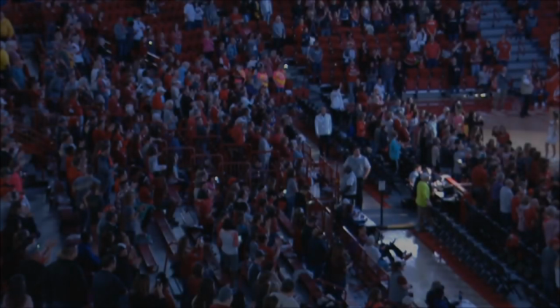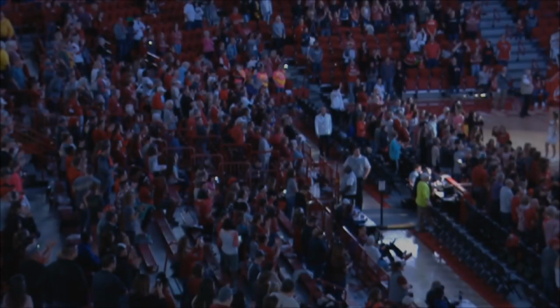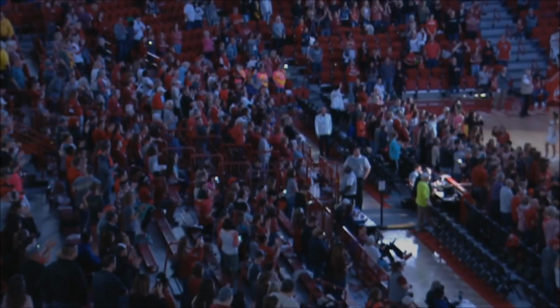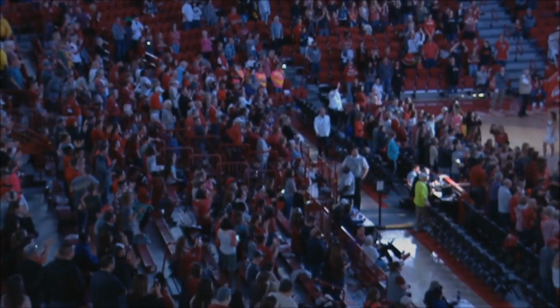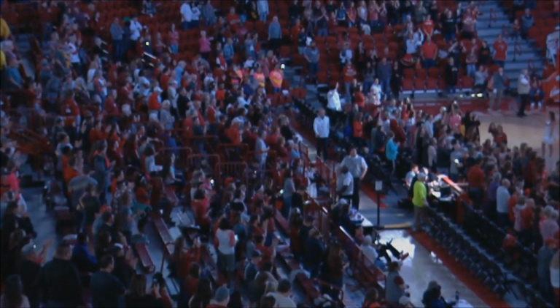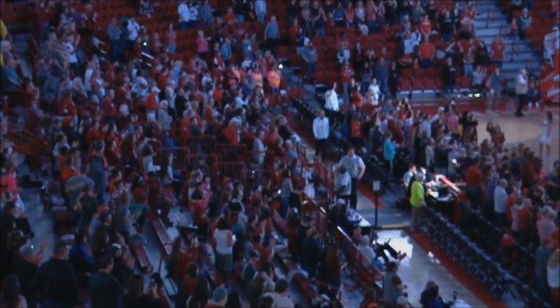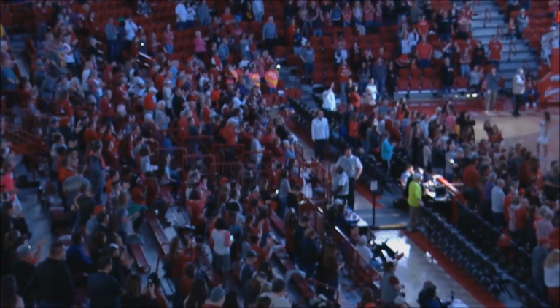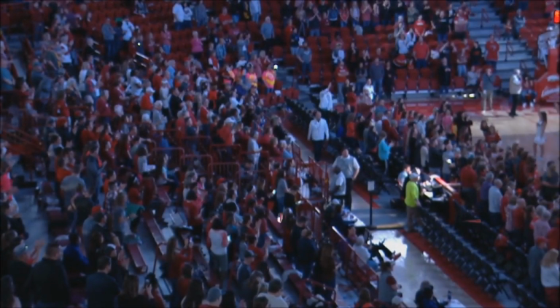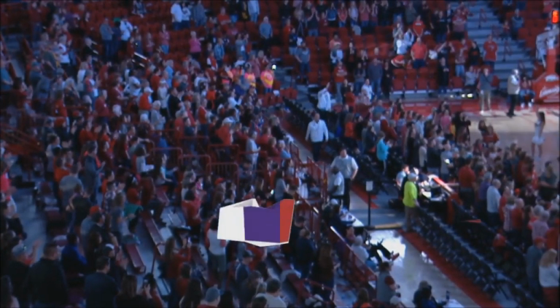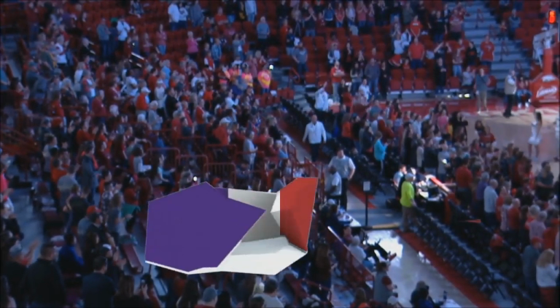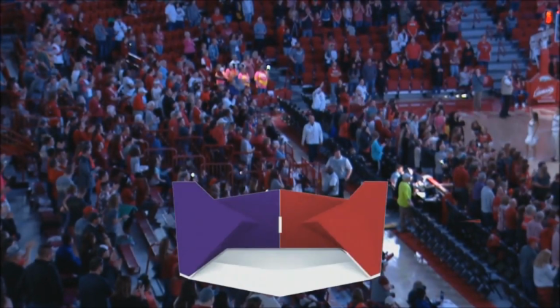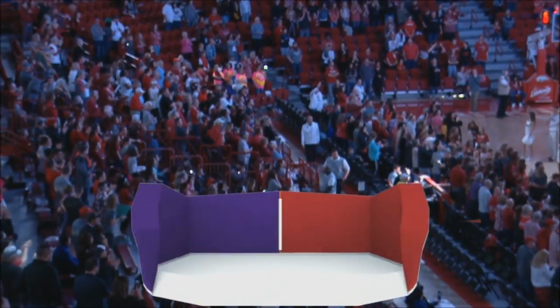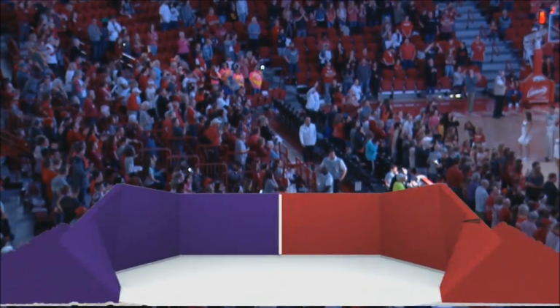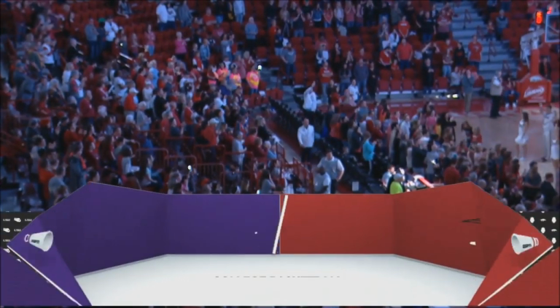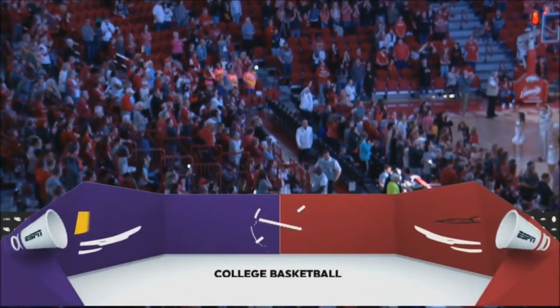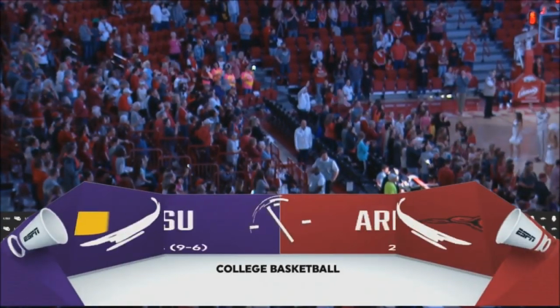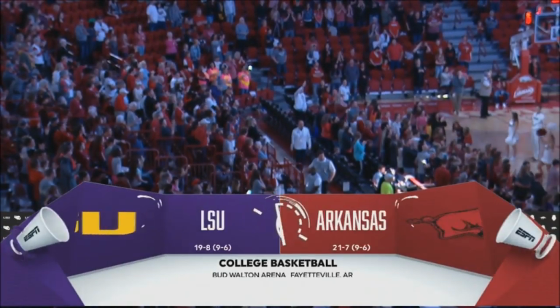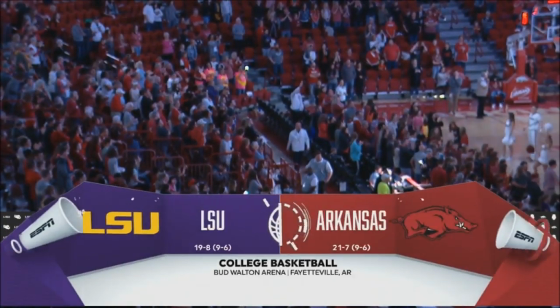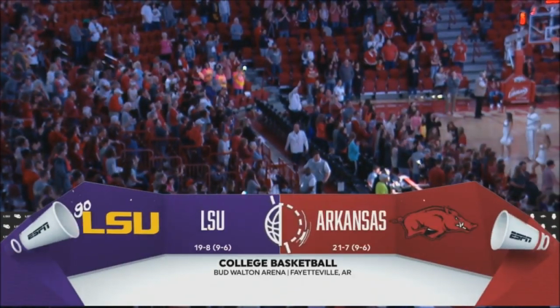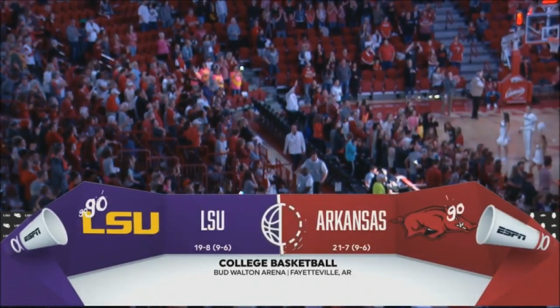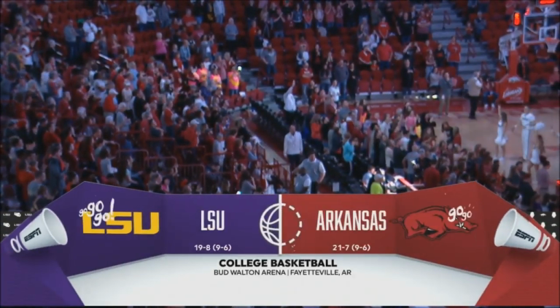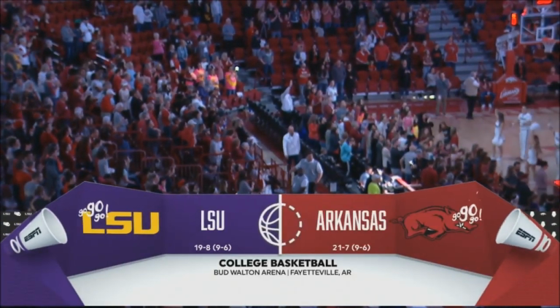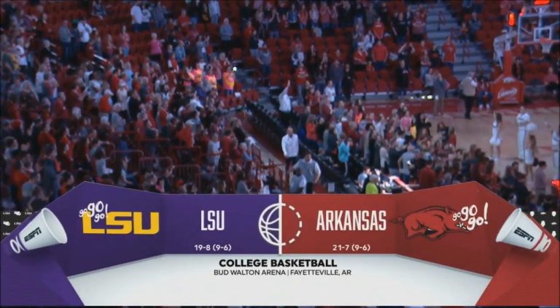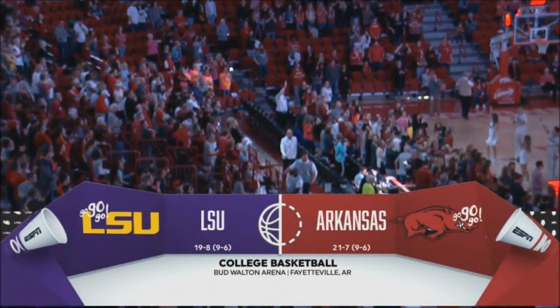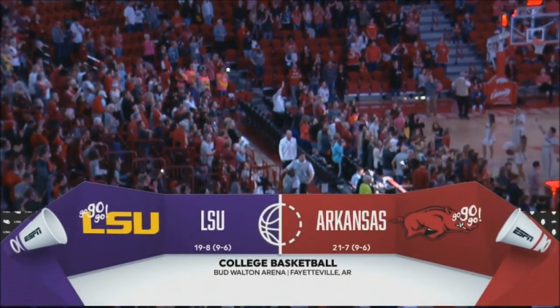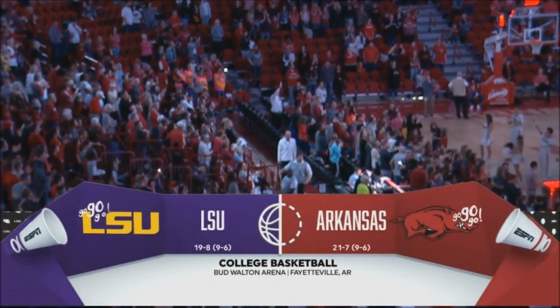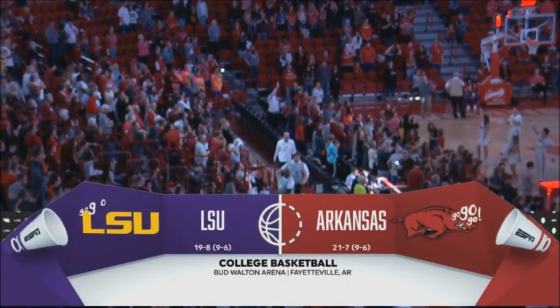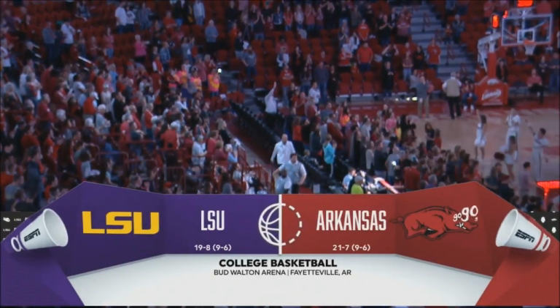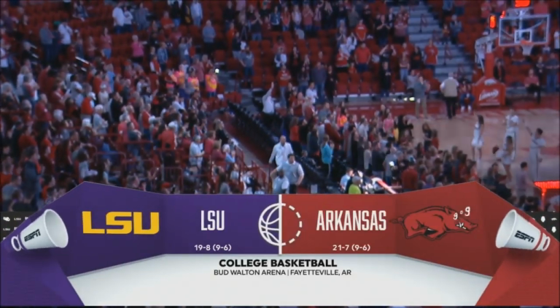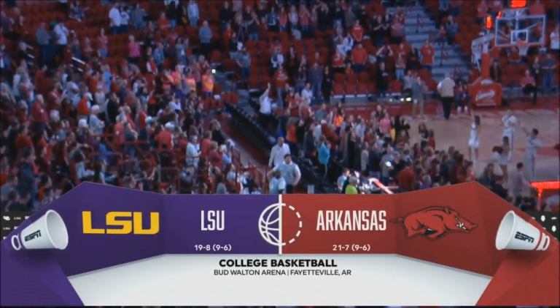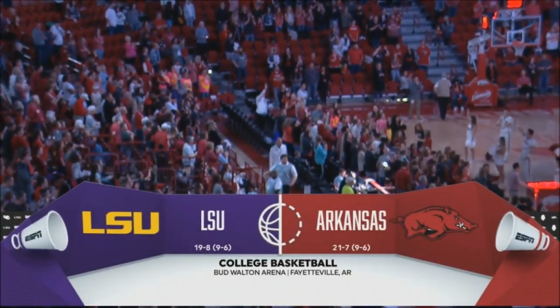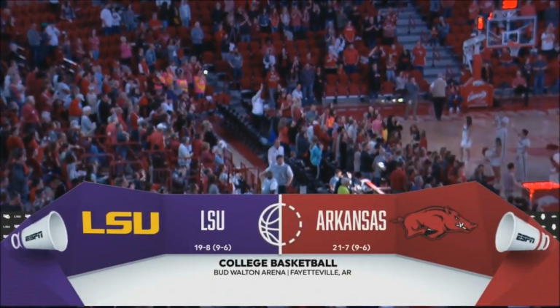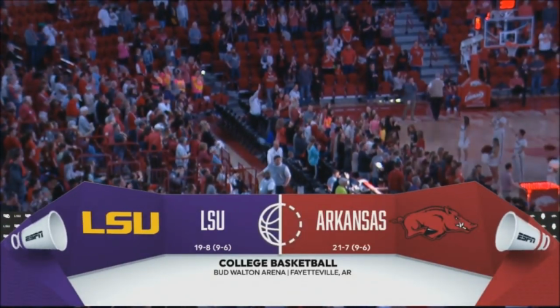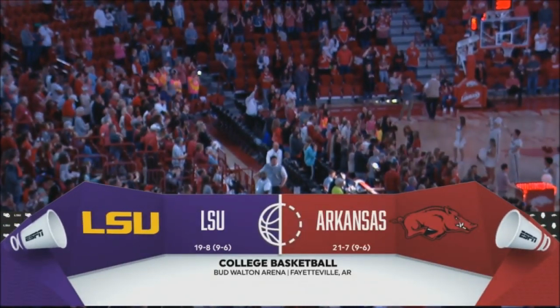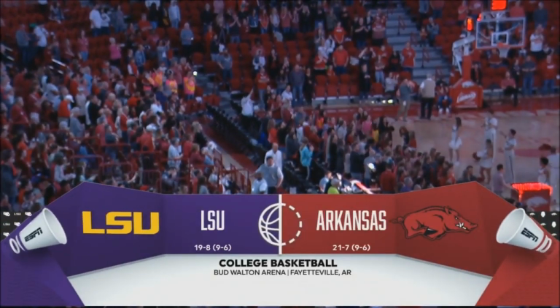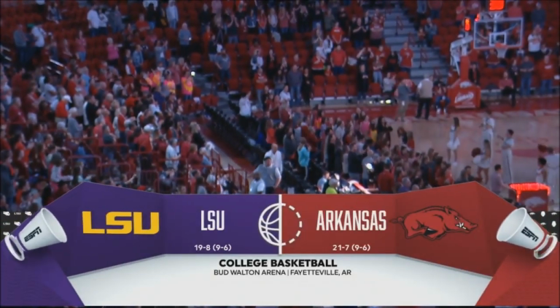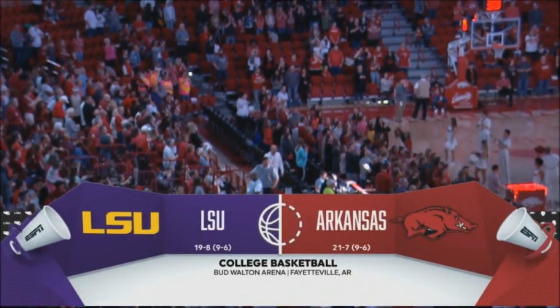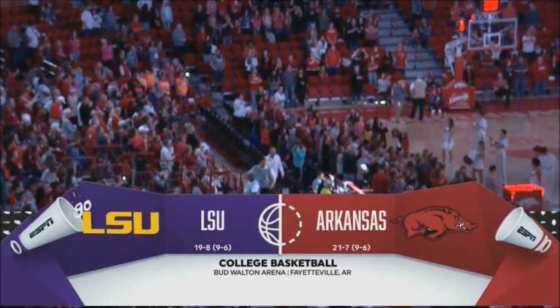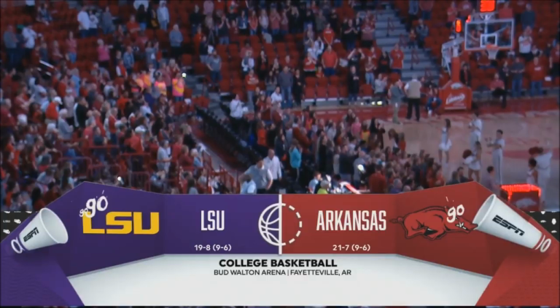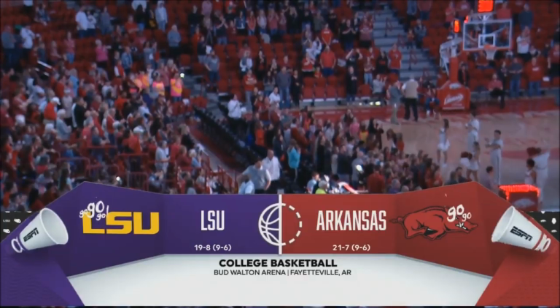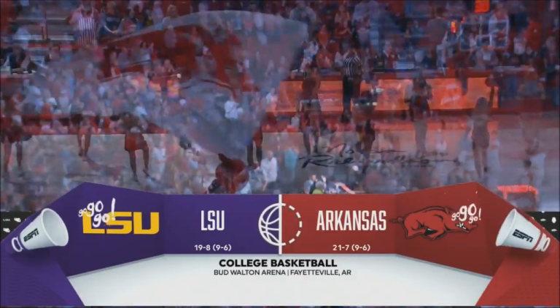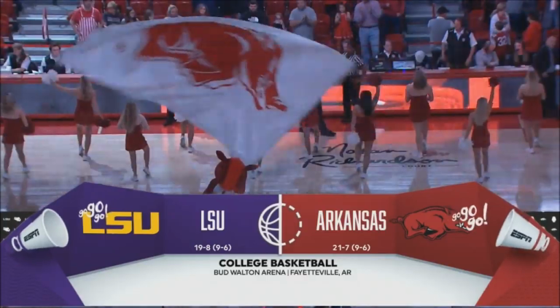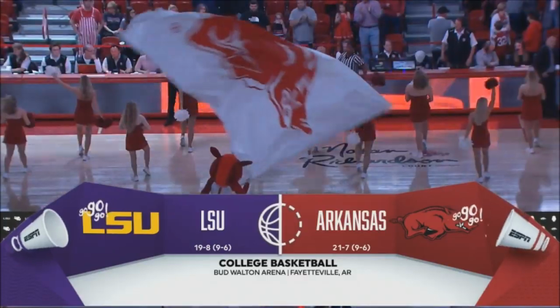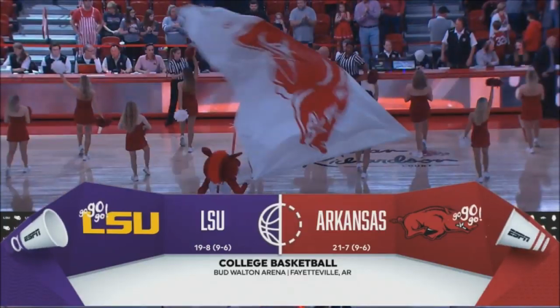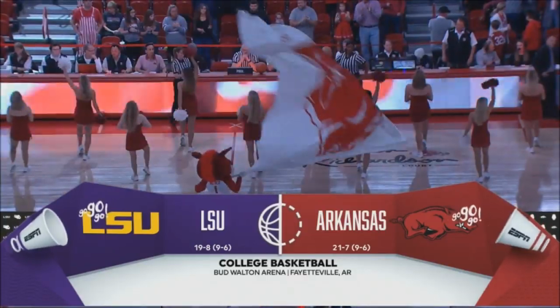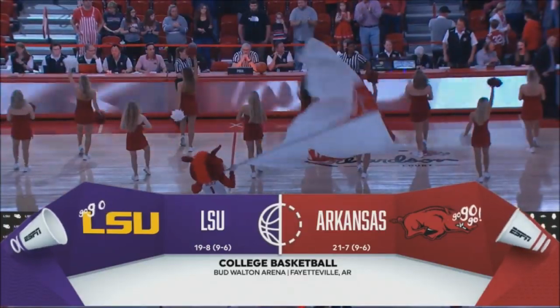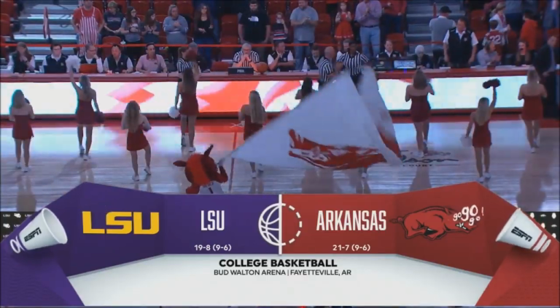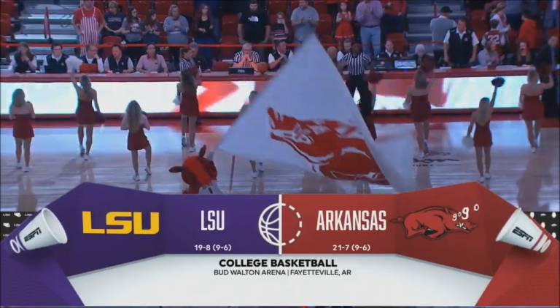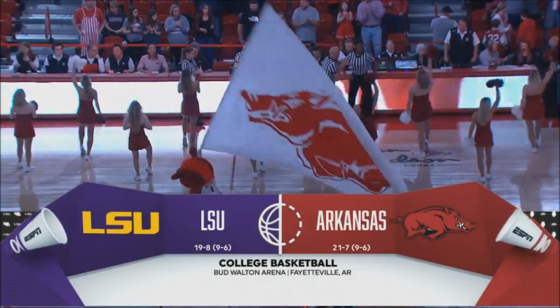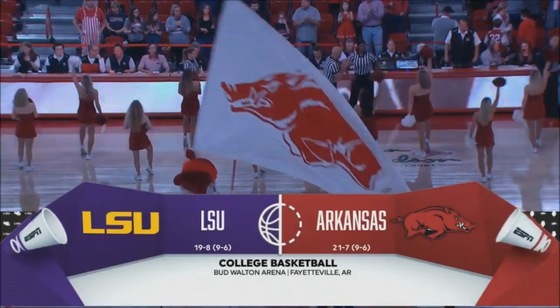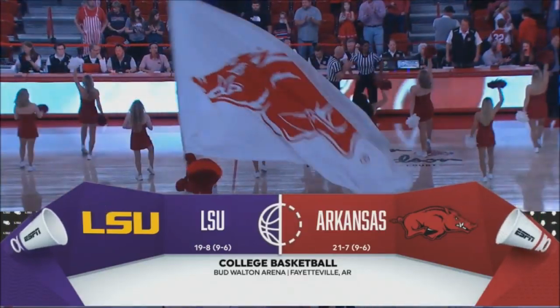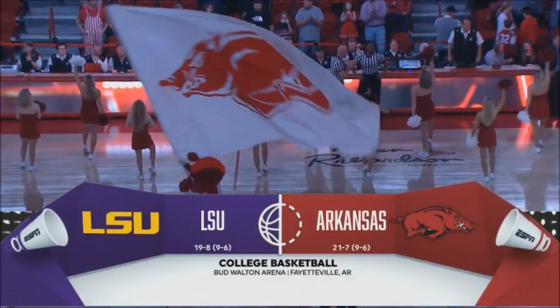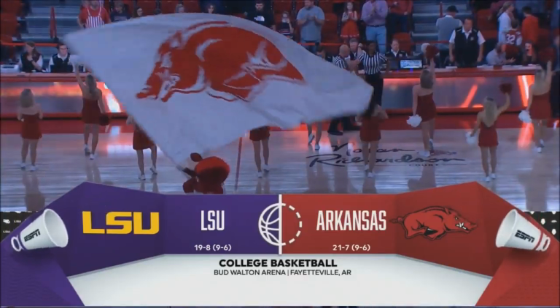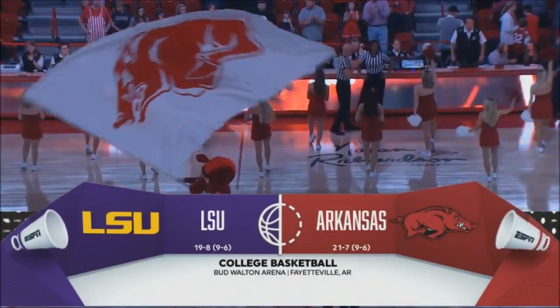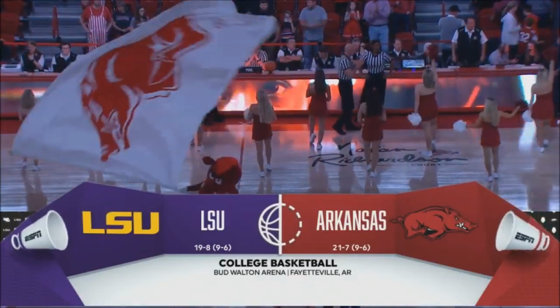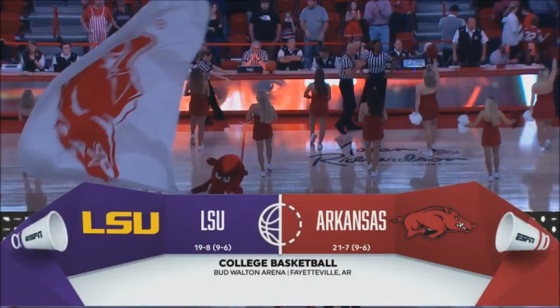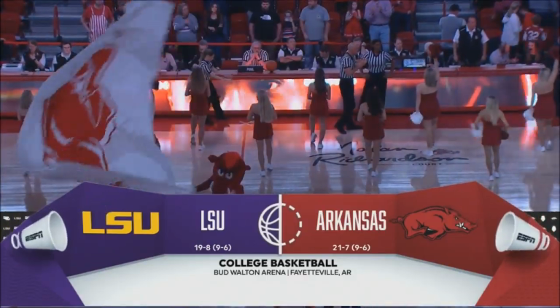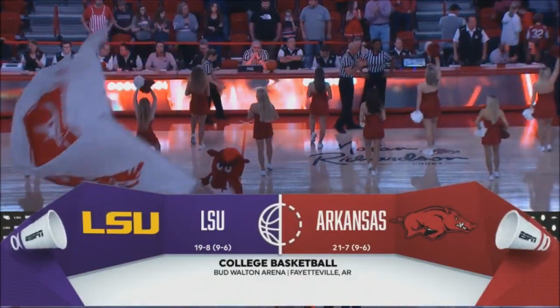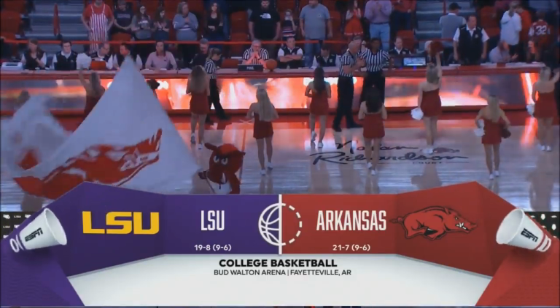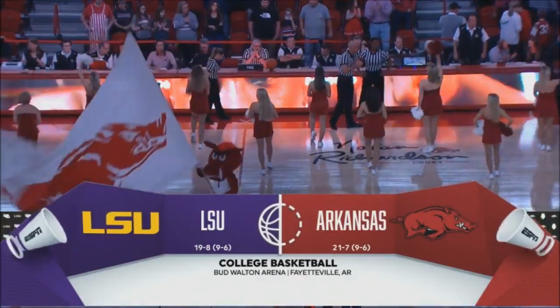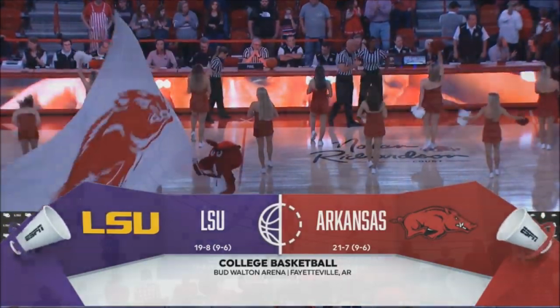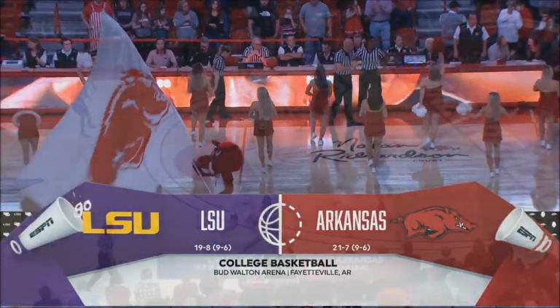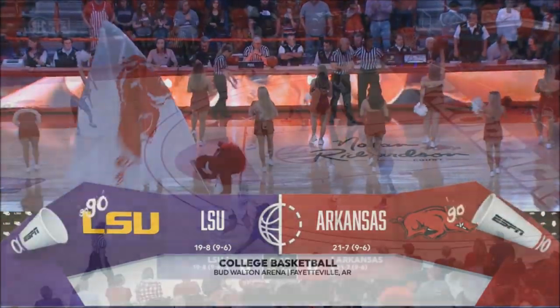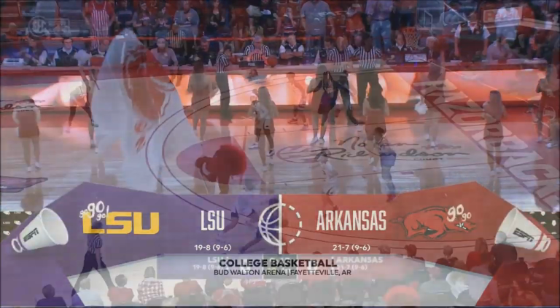And welcome live to Fayetteville, Arkansas, inside Bud Walton Arena. An always challenging SEC regular season is coming to a close.